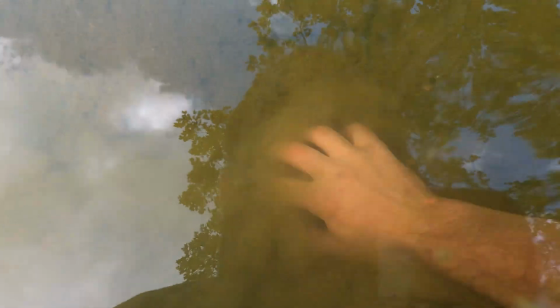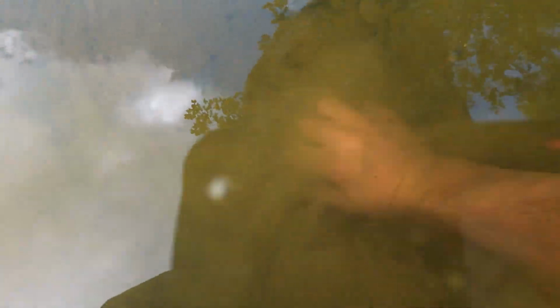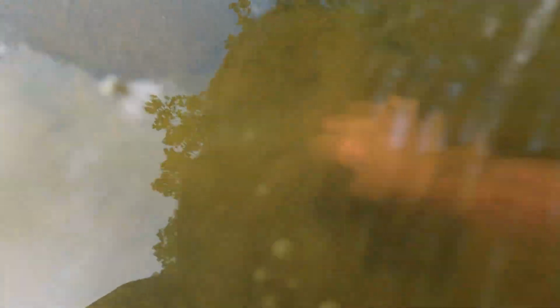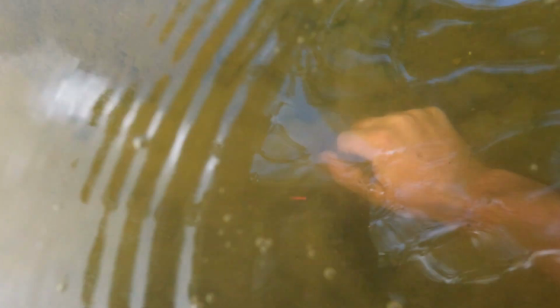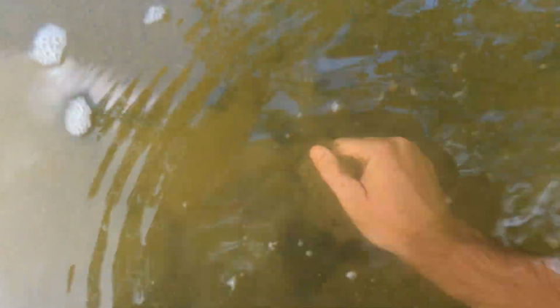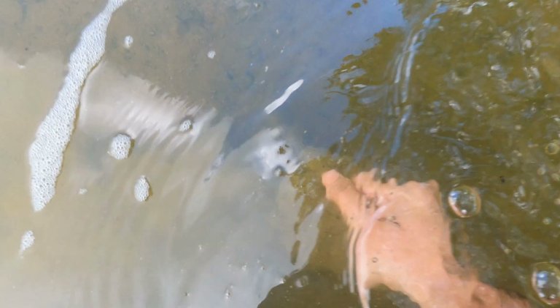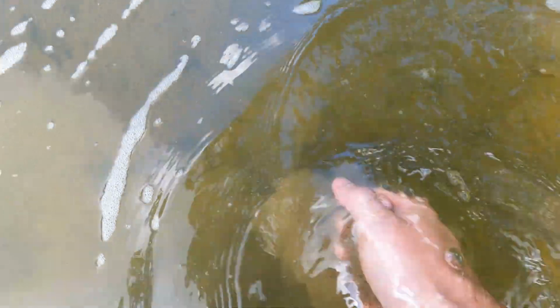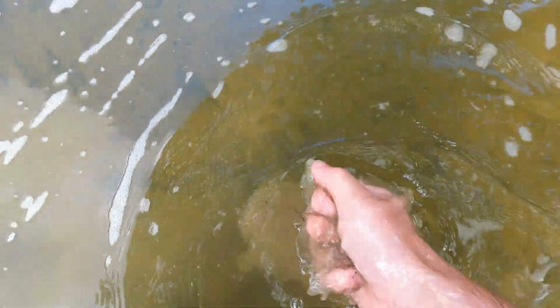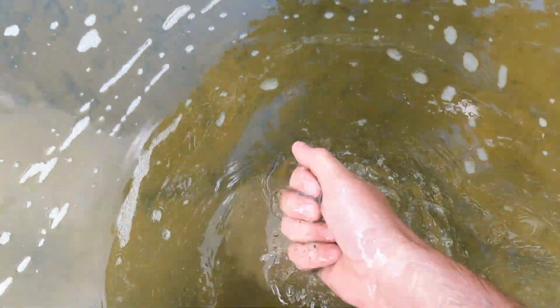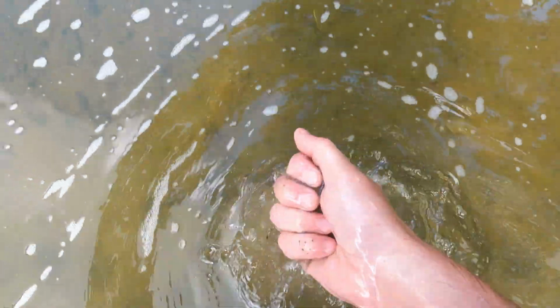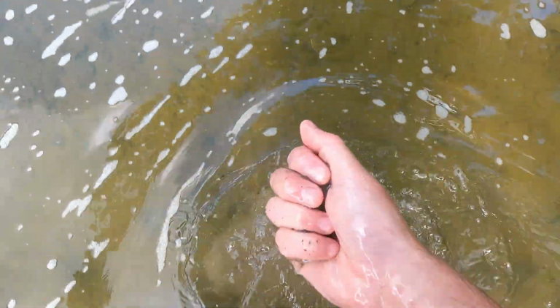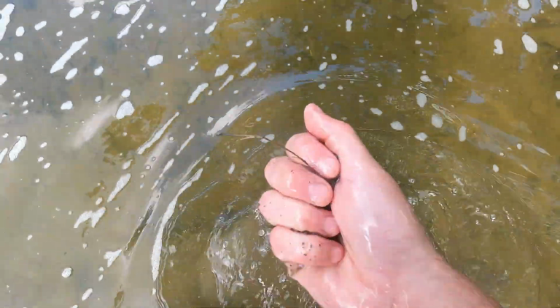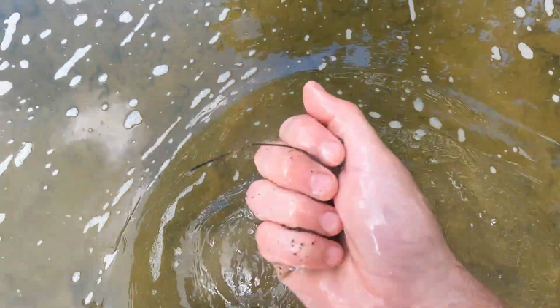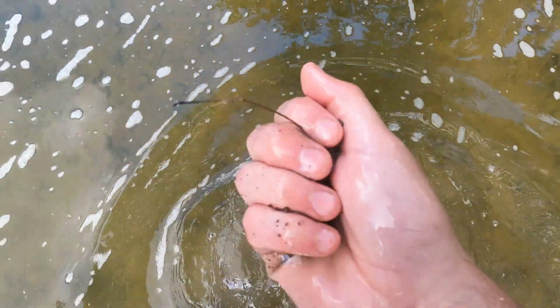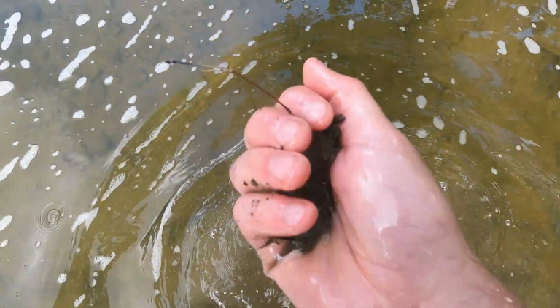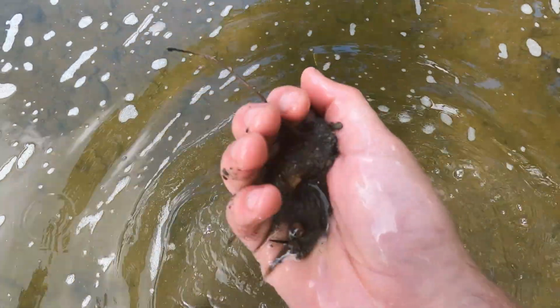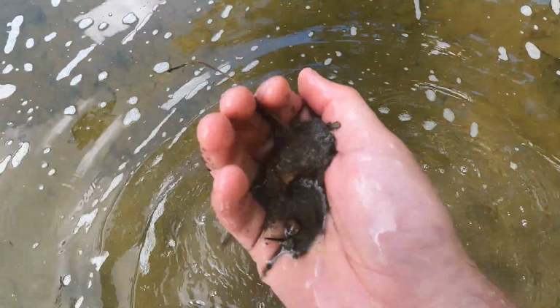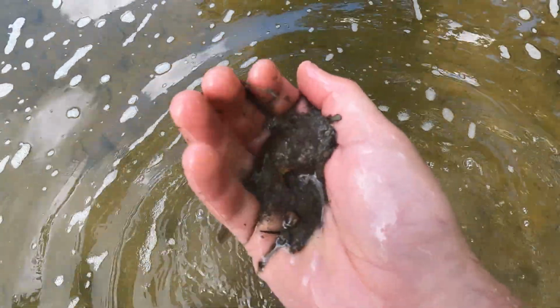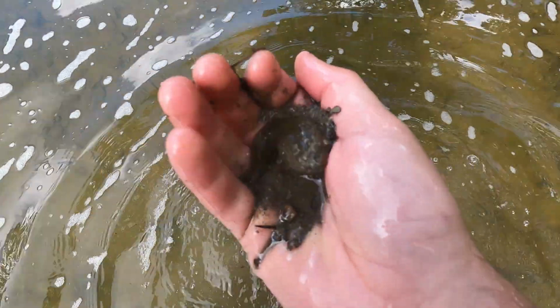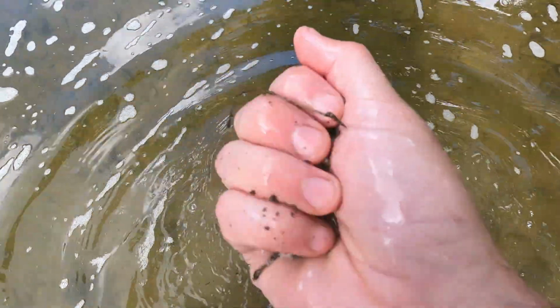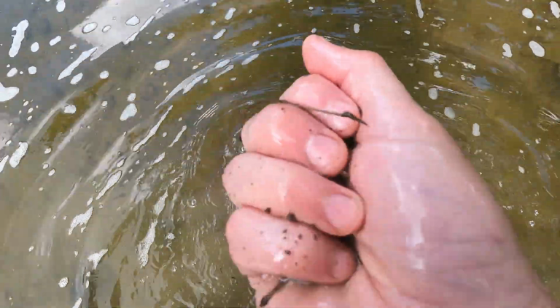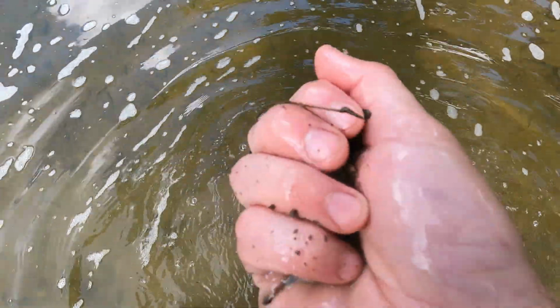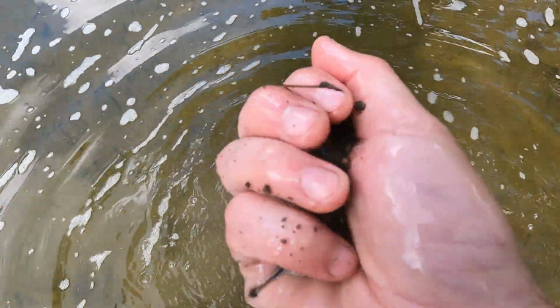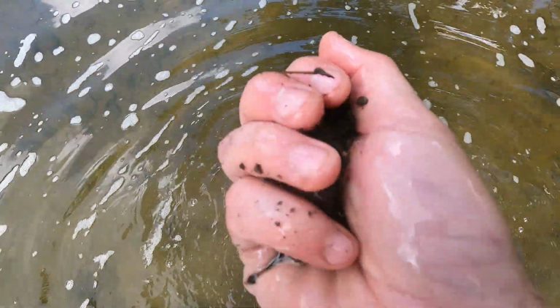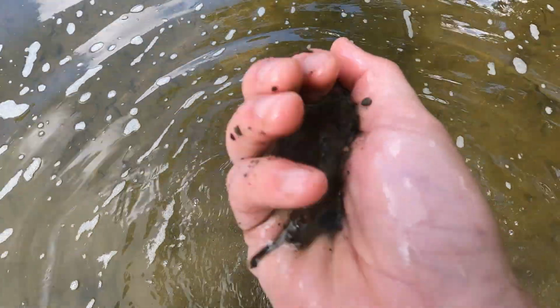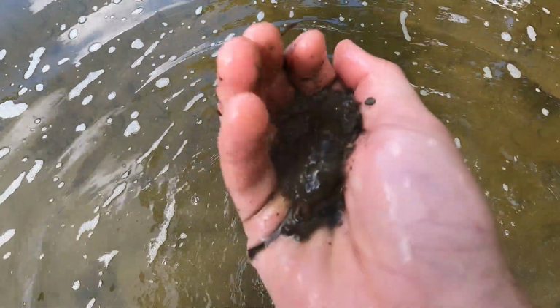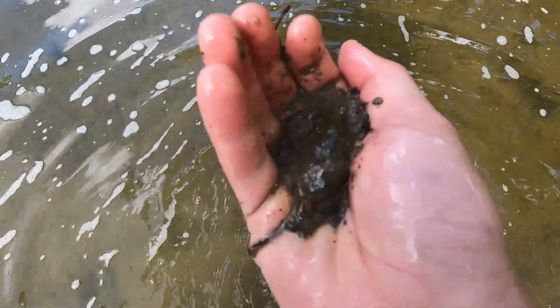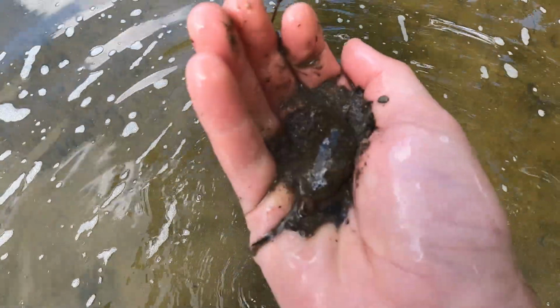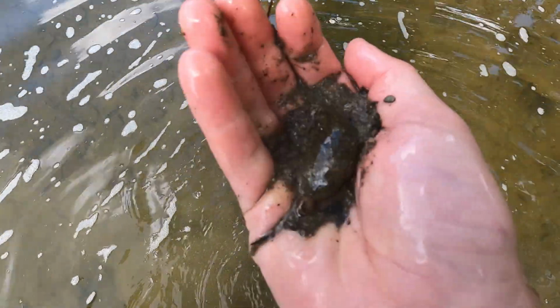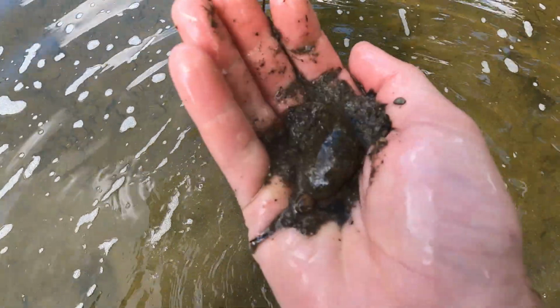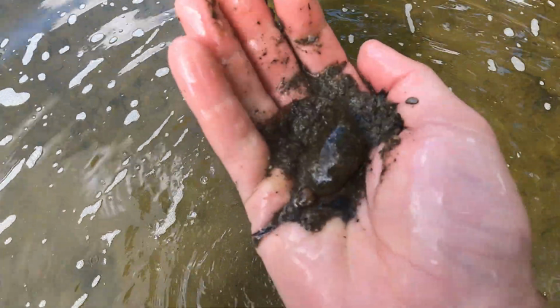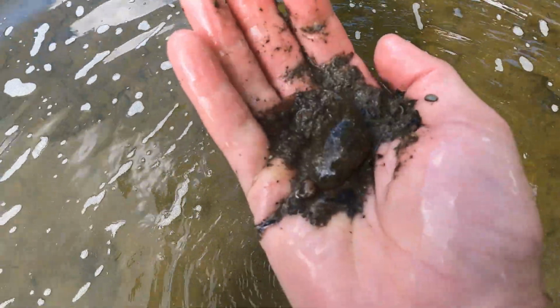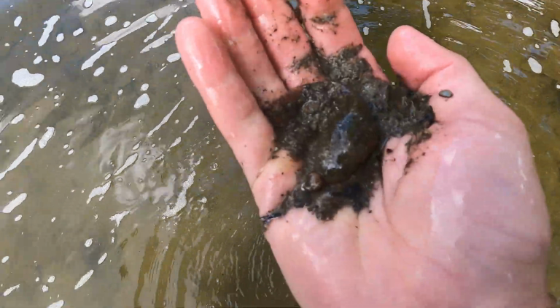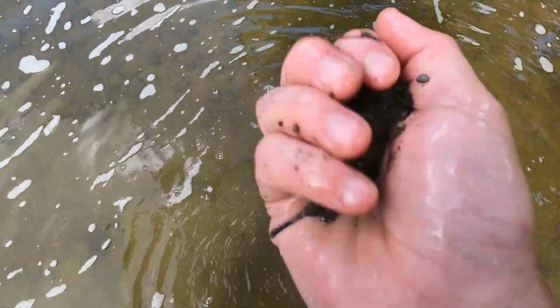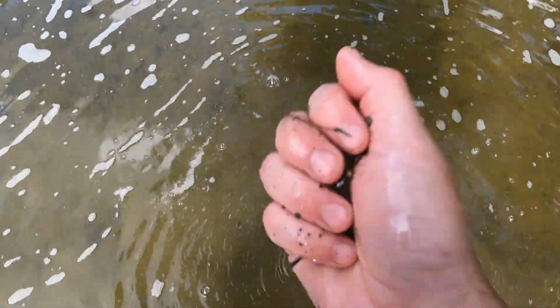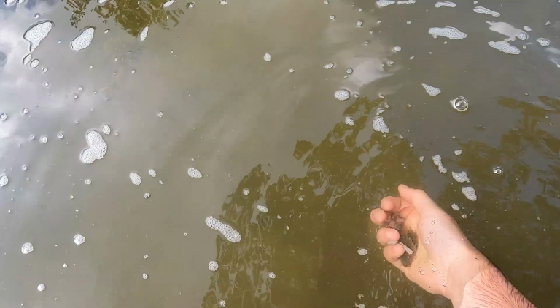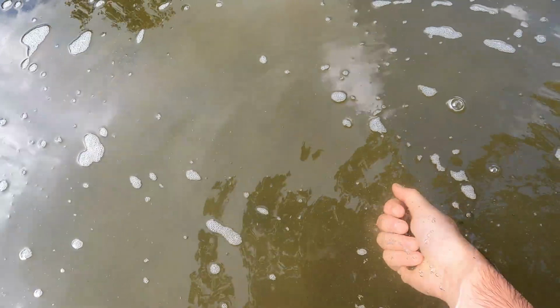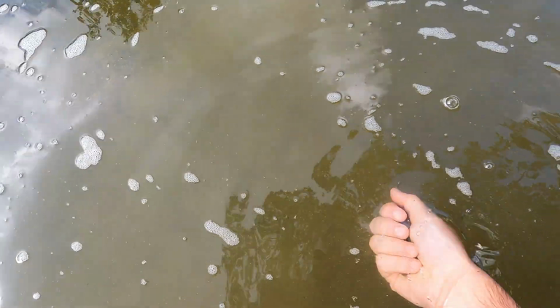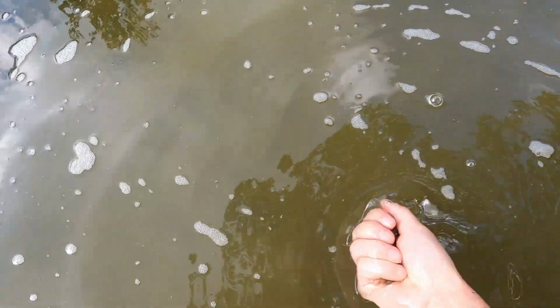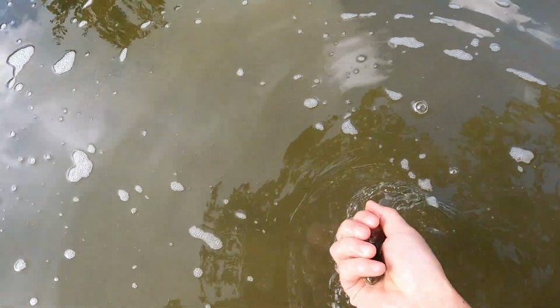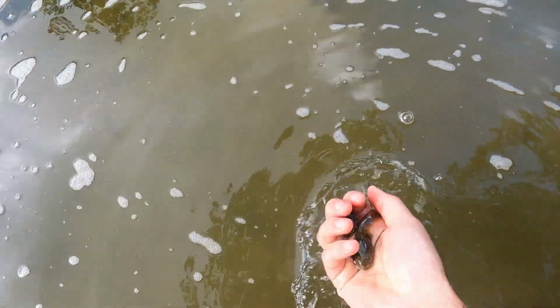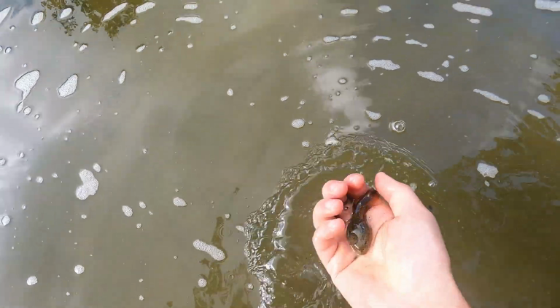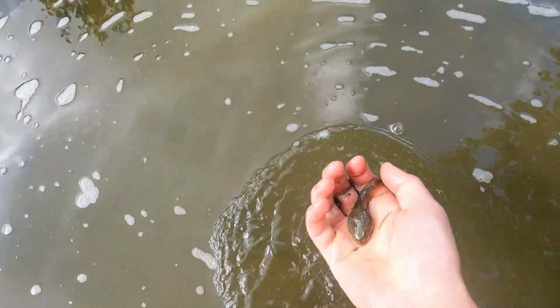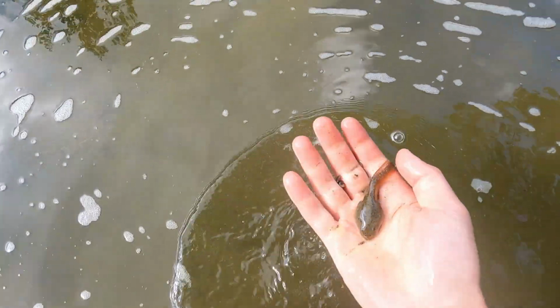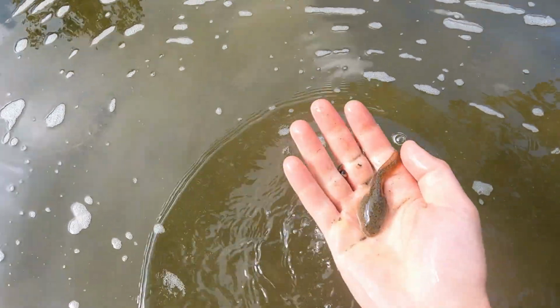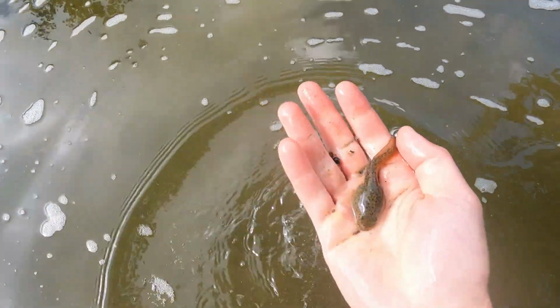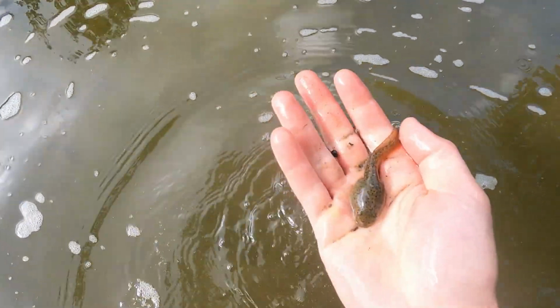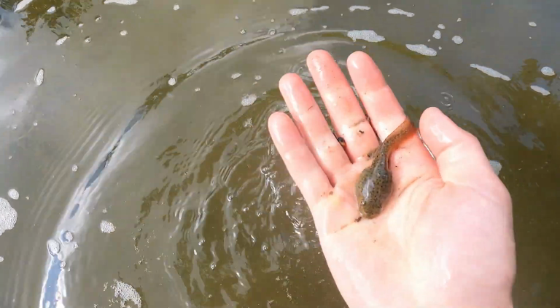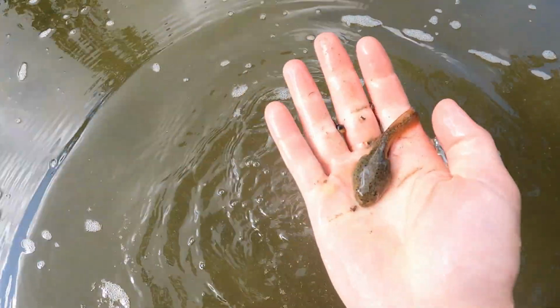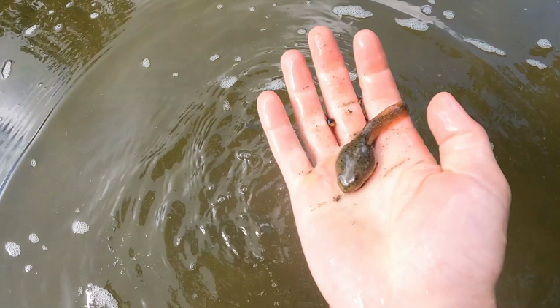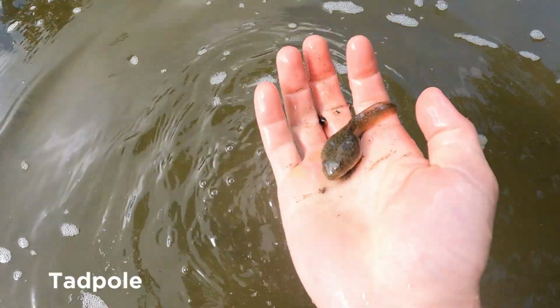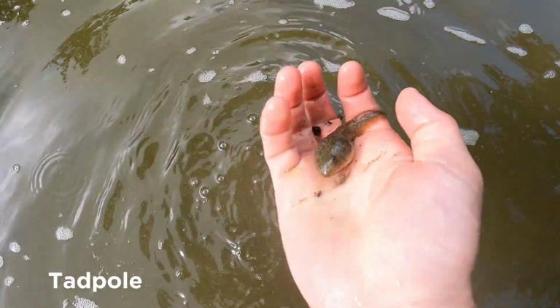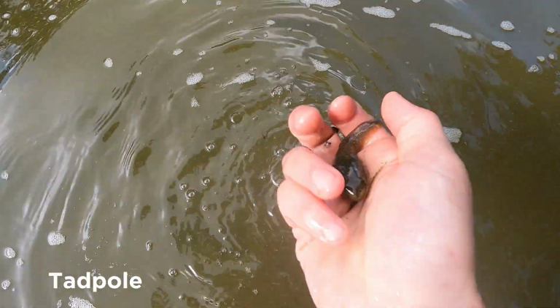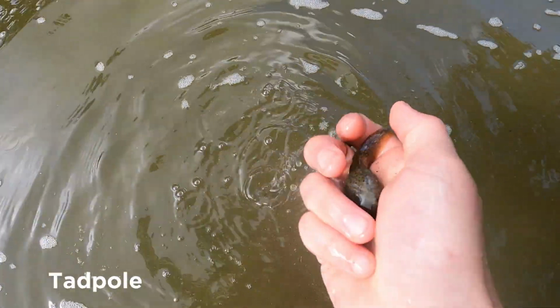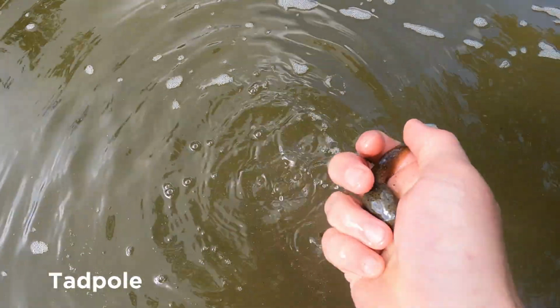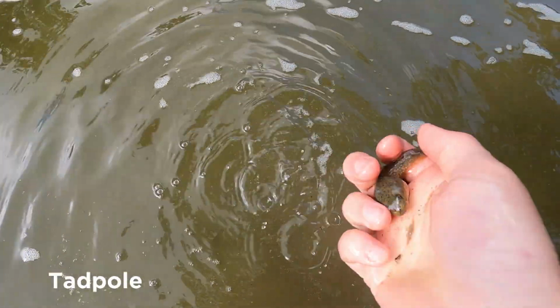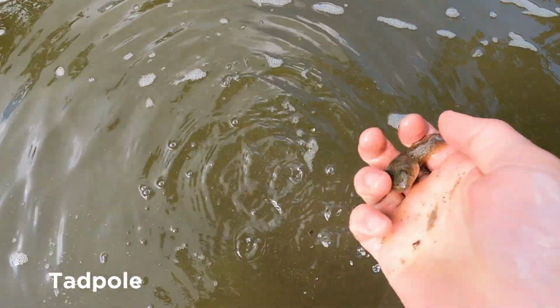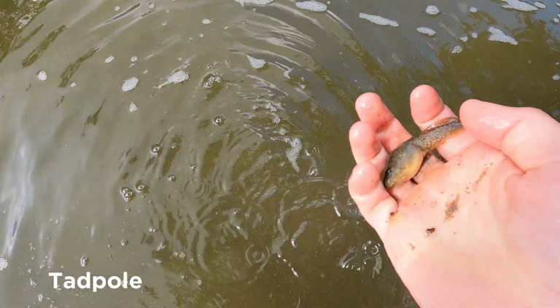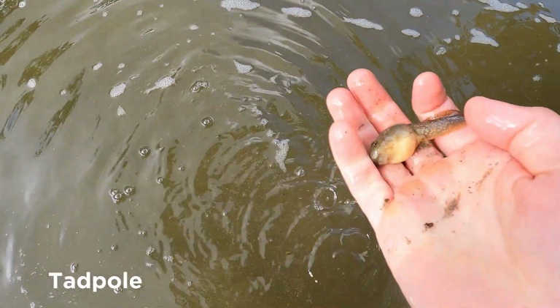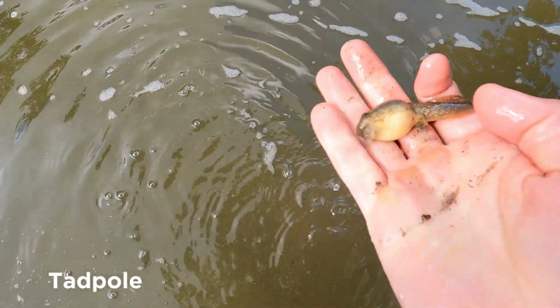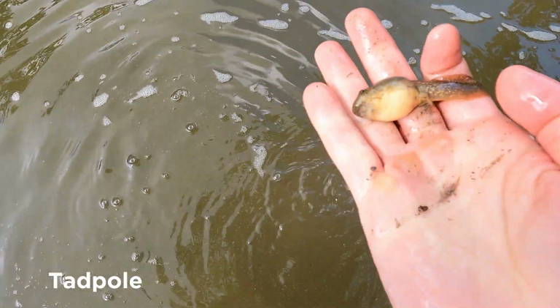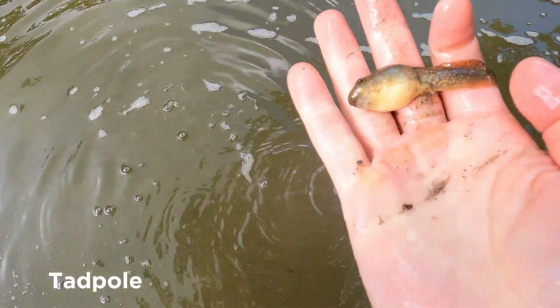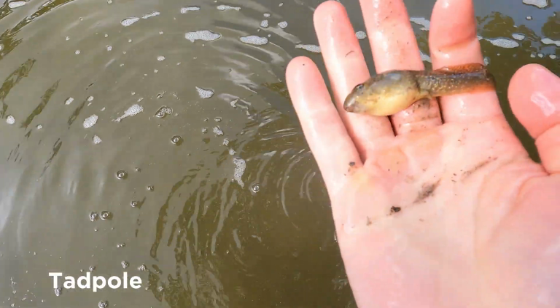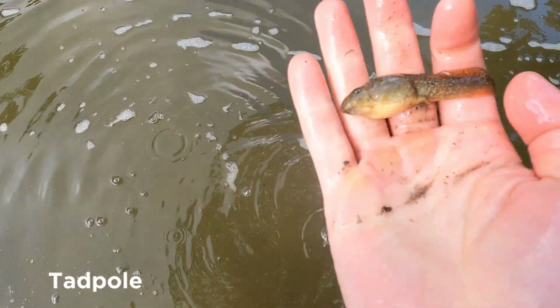I saw a few tadpoles in some slack water. I'm not 100% sure what kind these were, but eventually they will grow to be frogs.